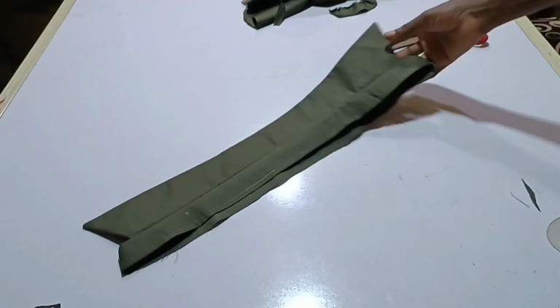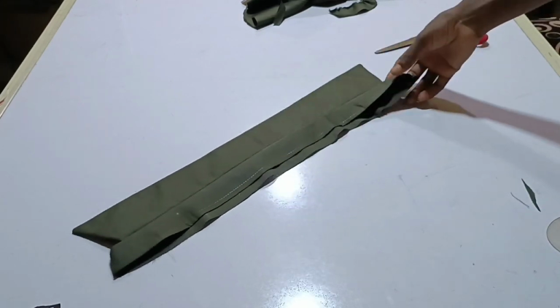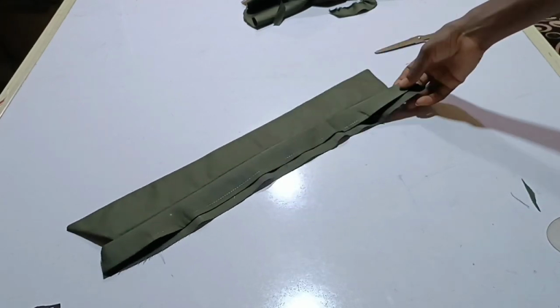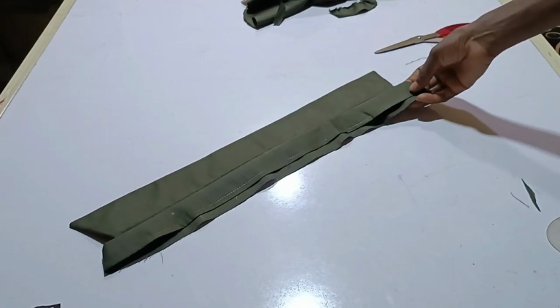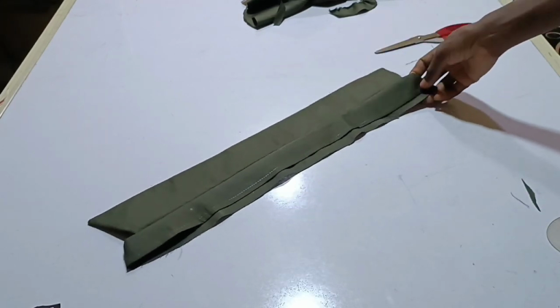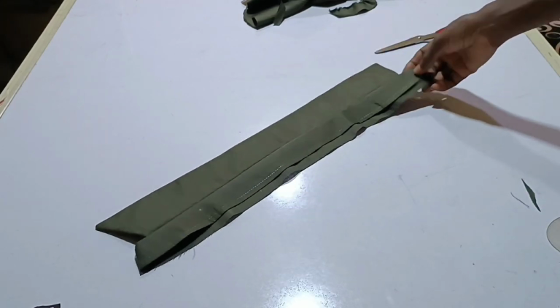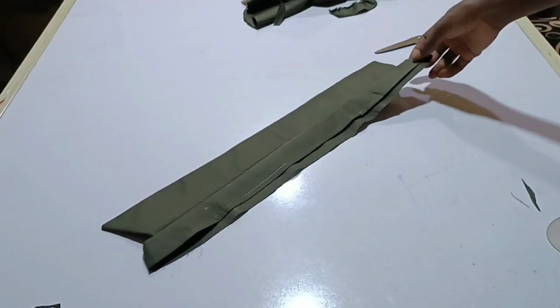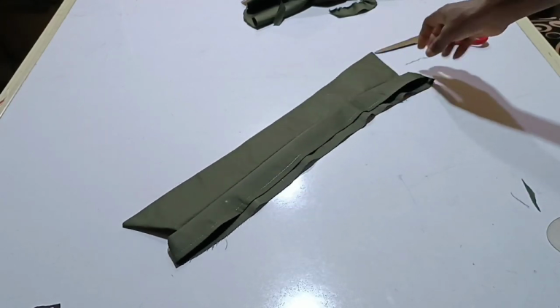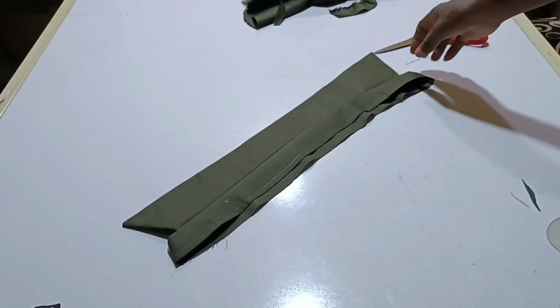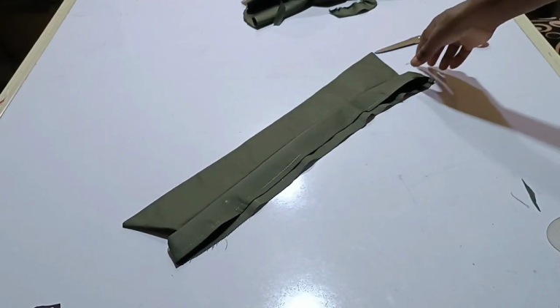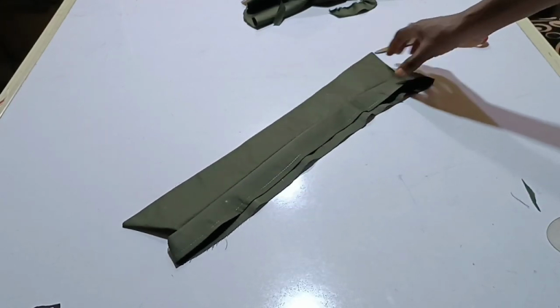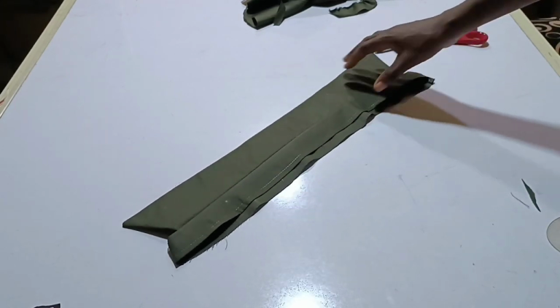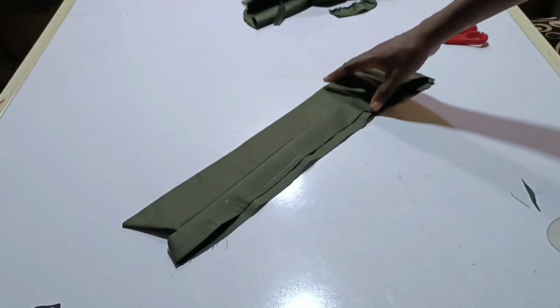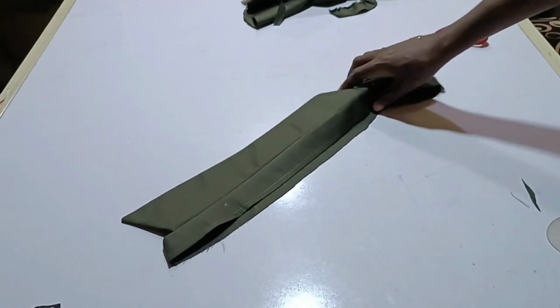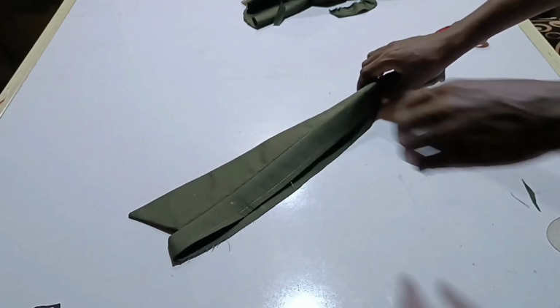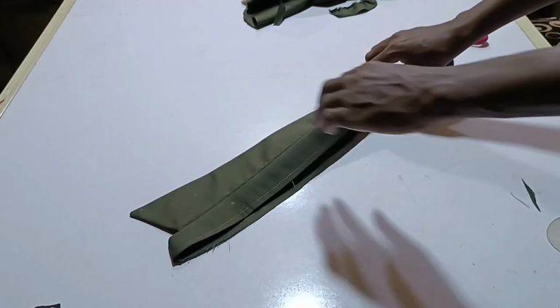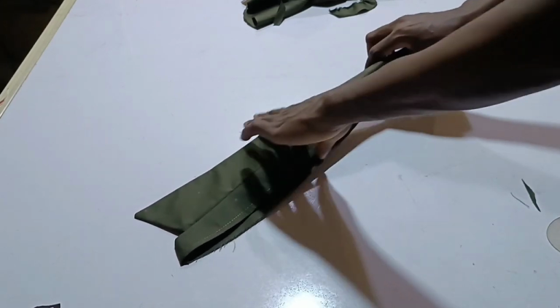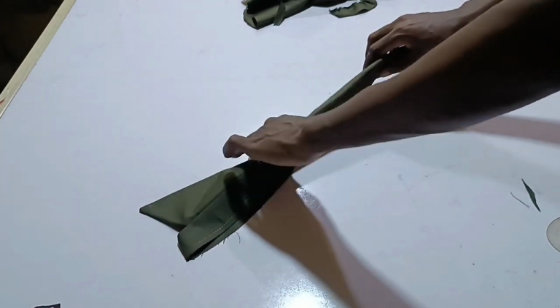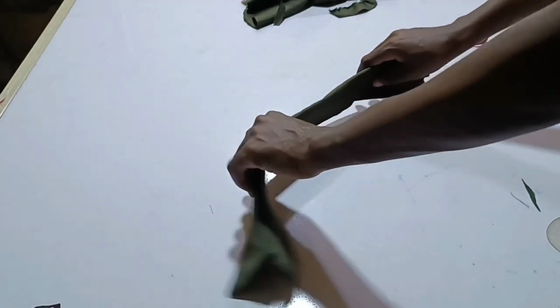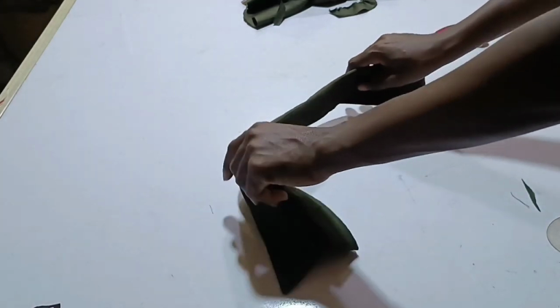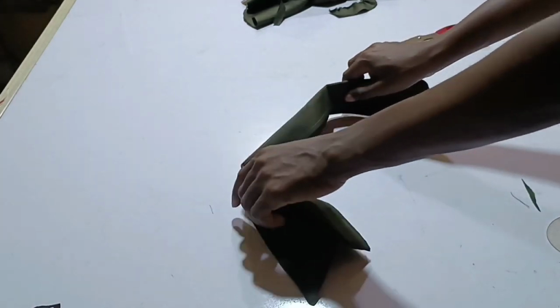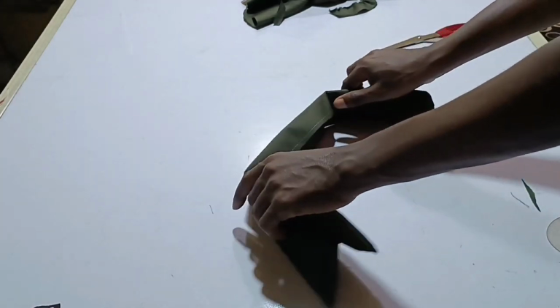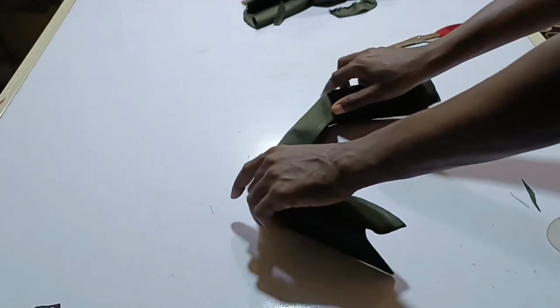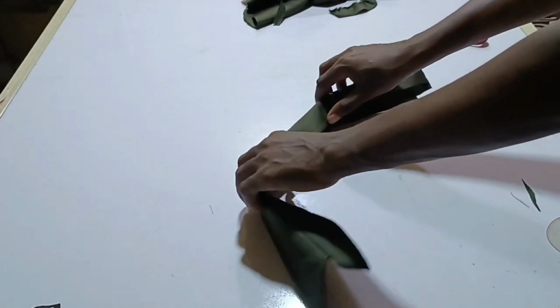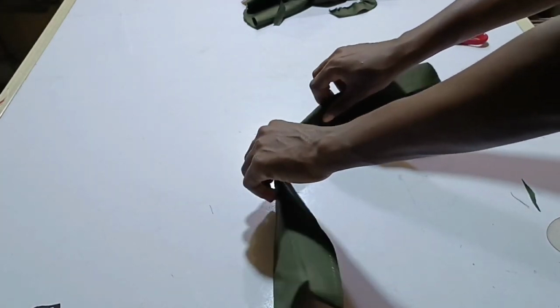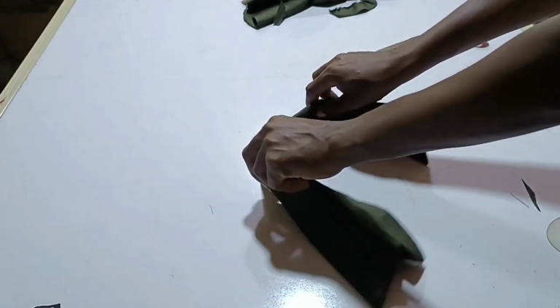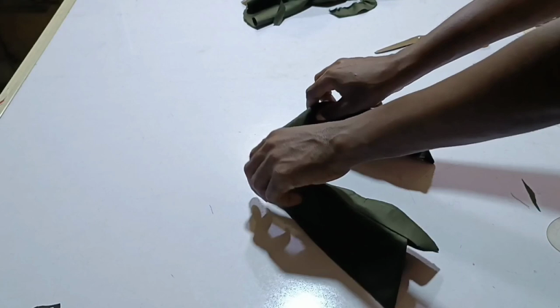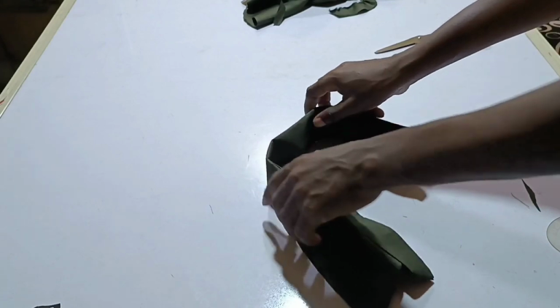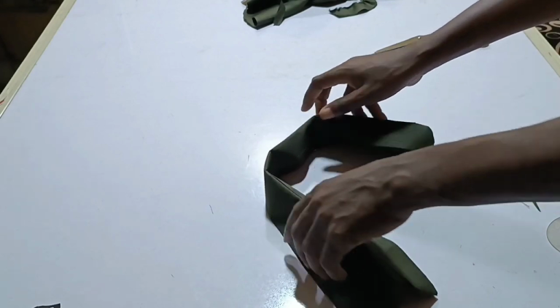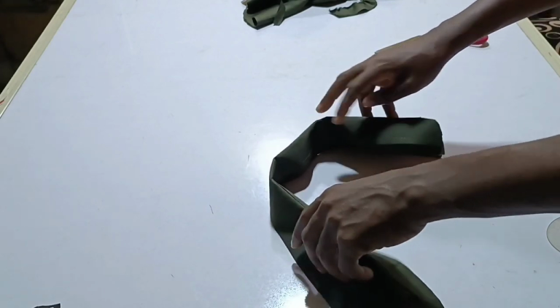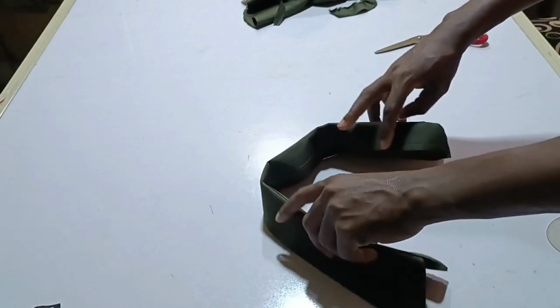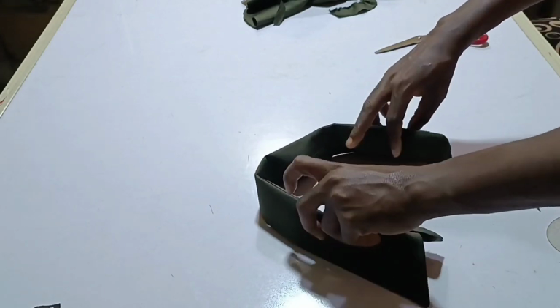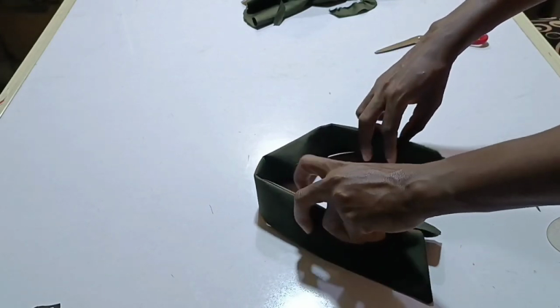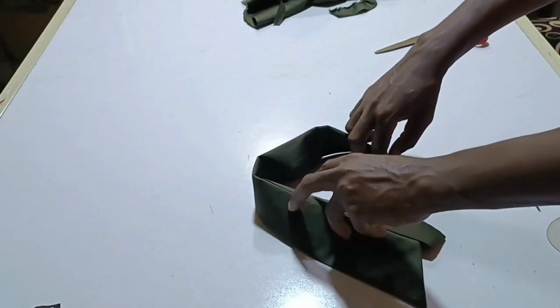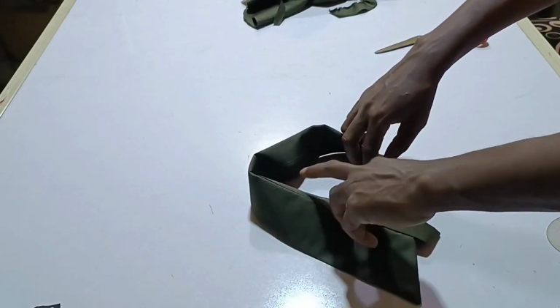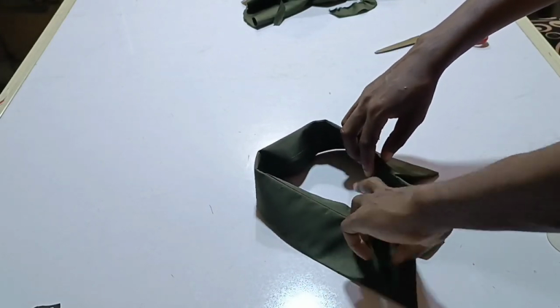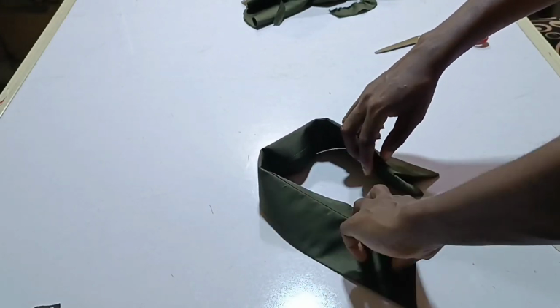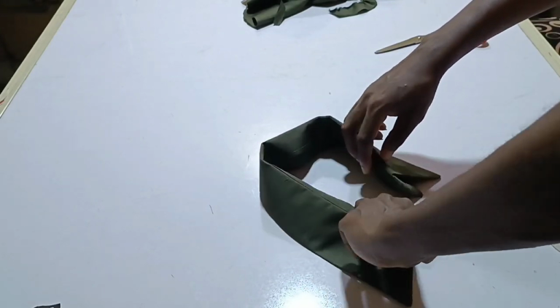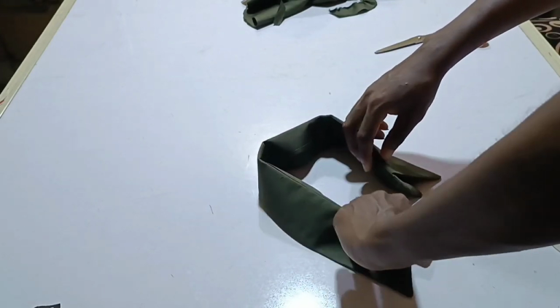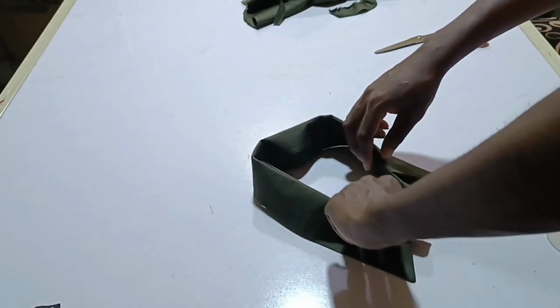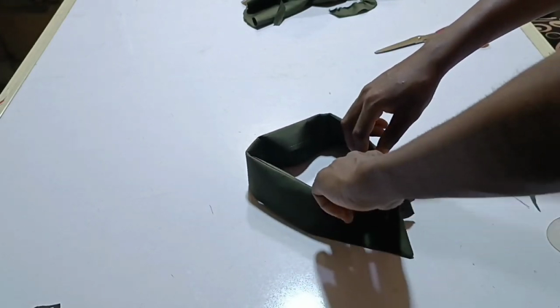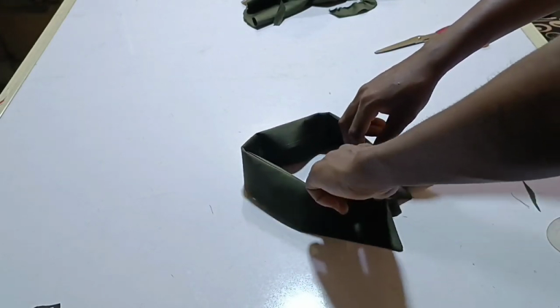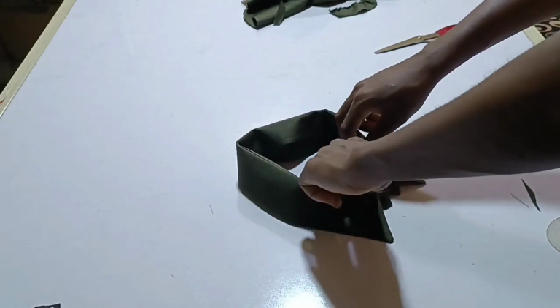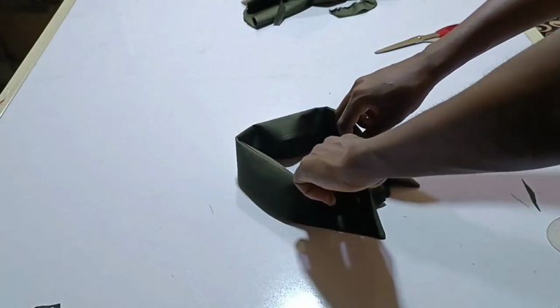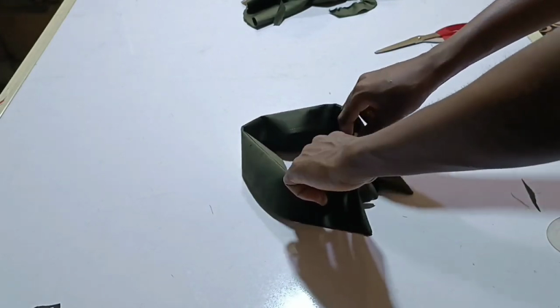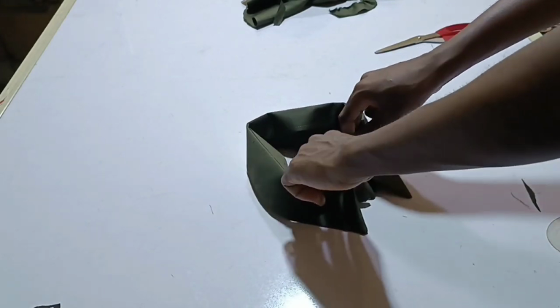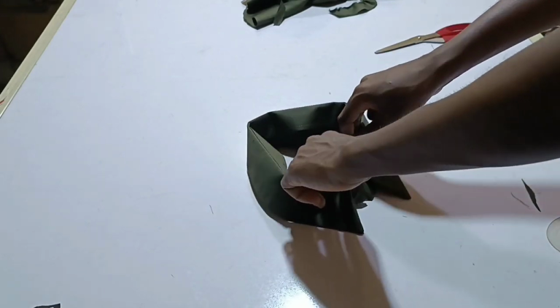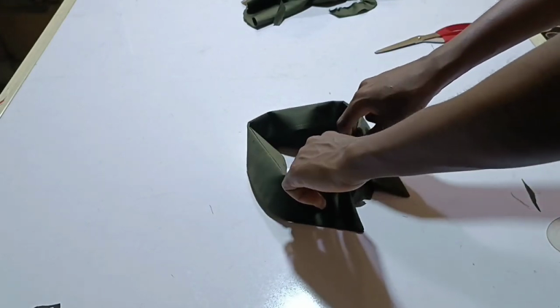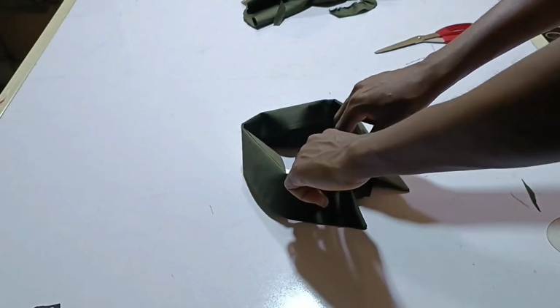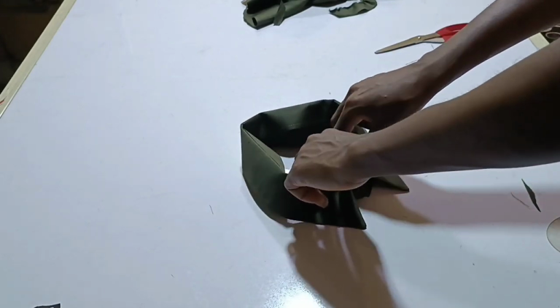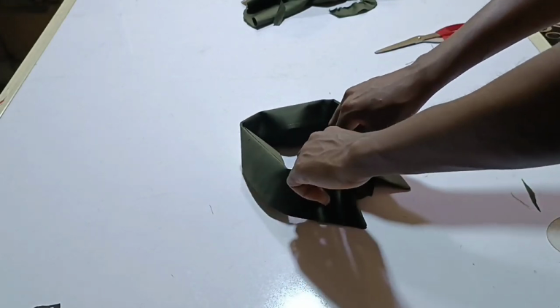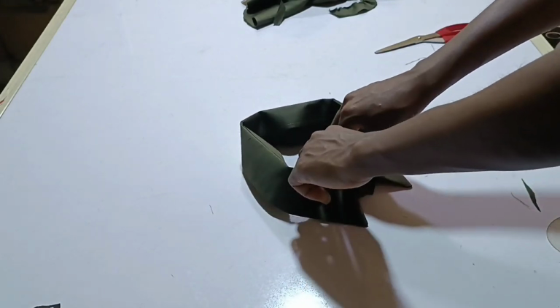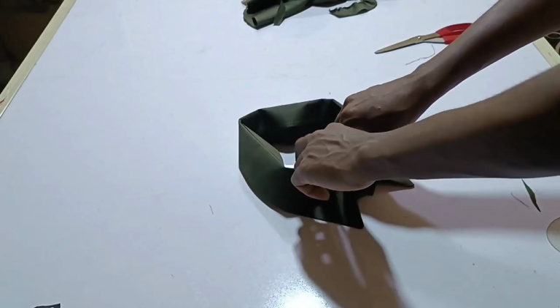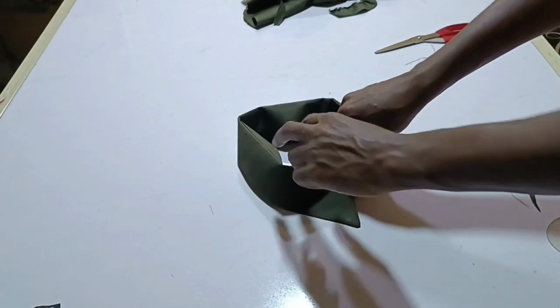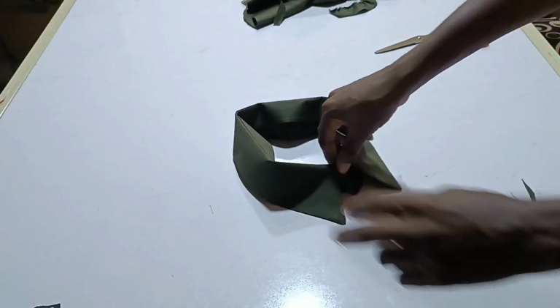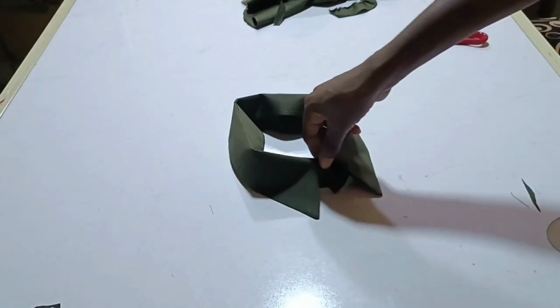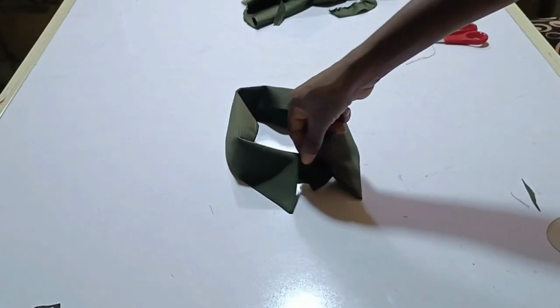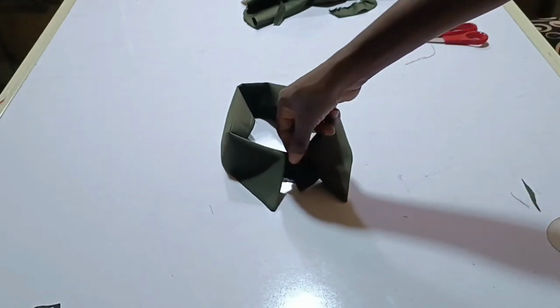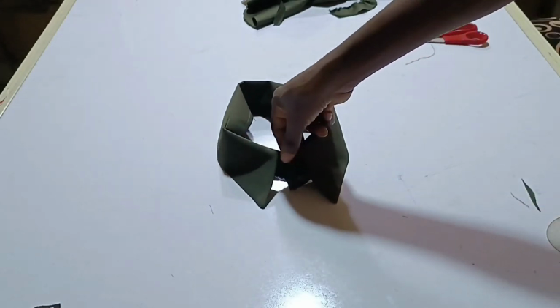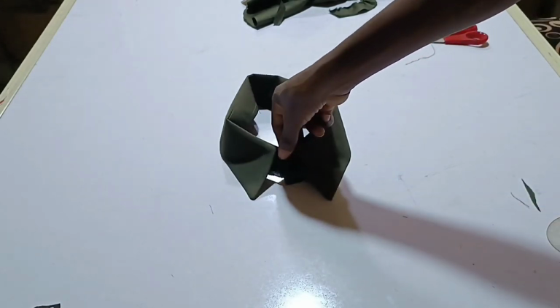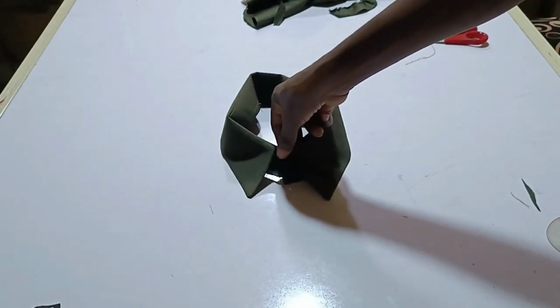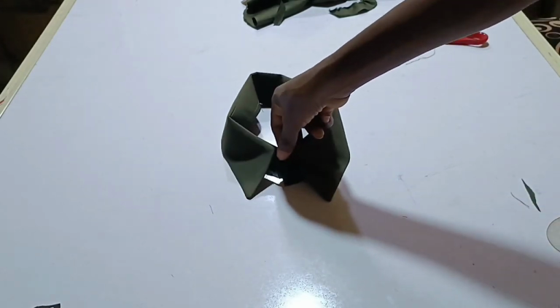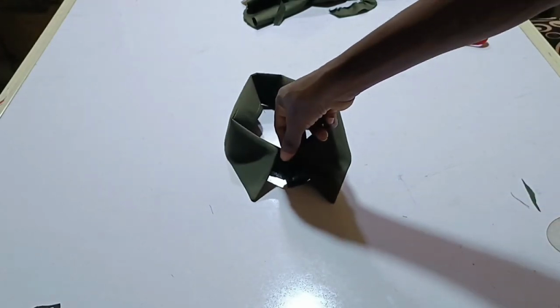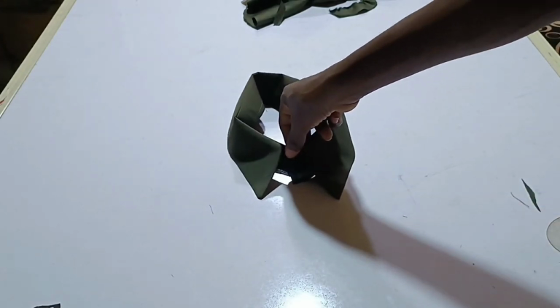This is what the collar will look like after sewing. You are going to have it like this.